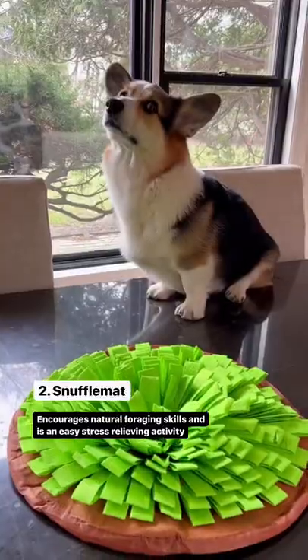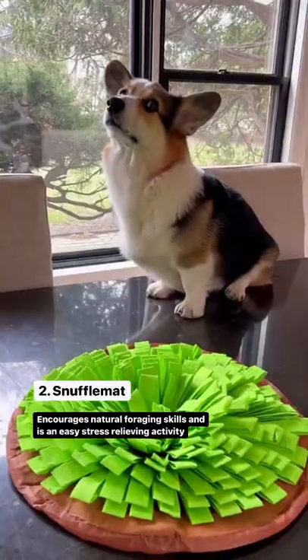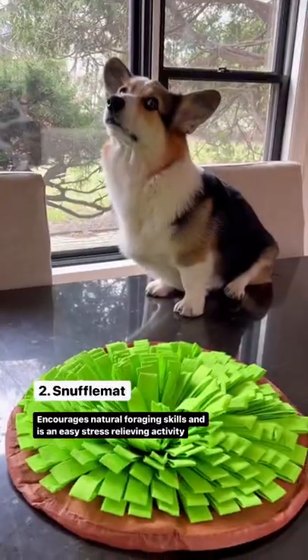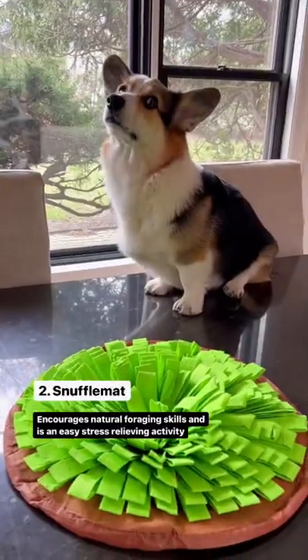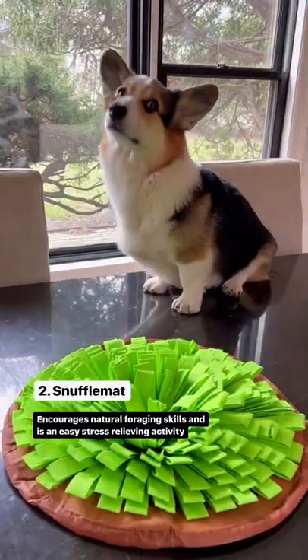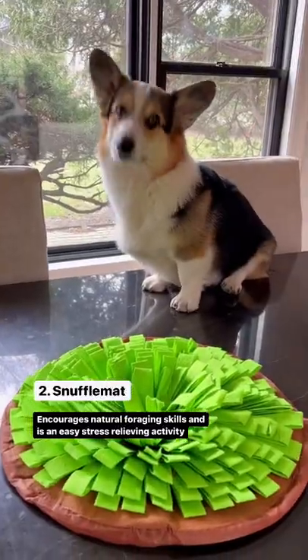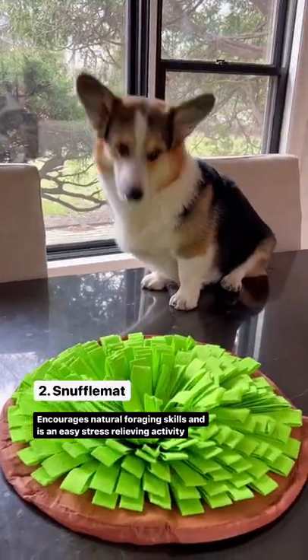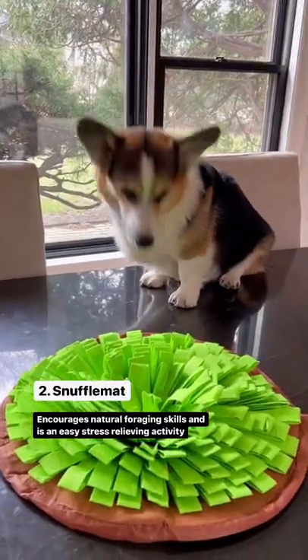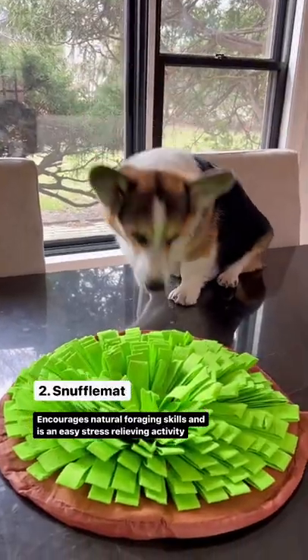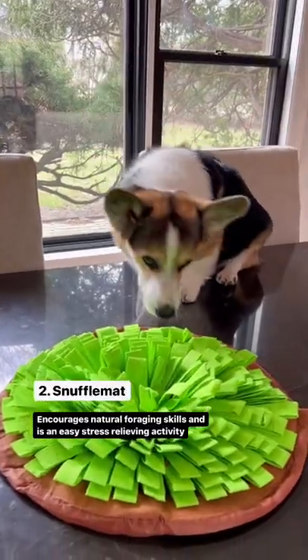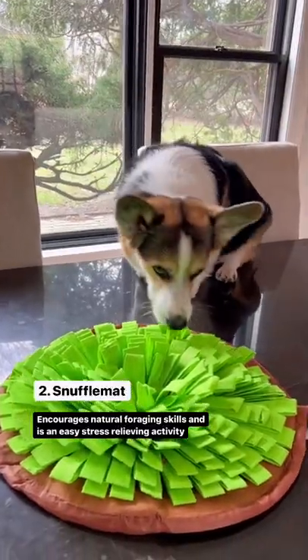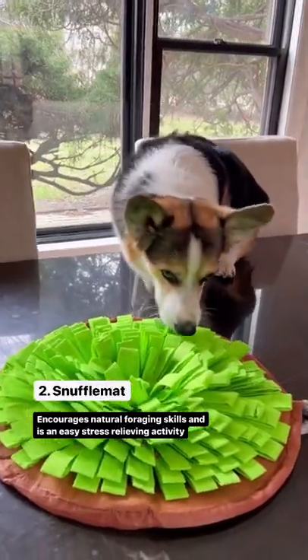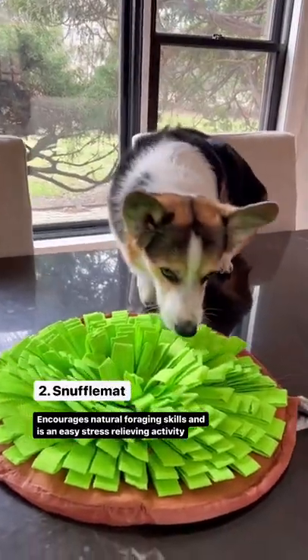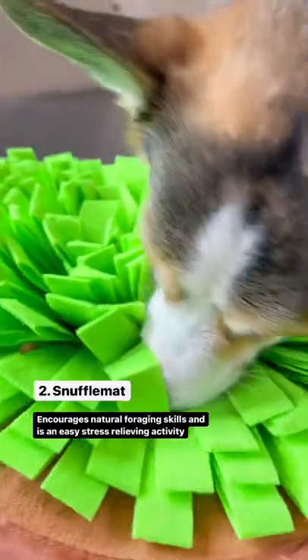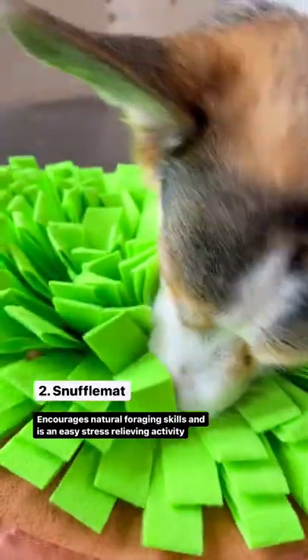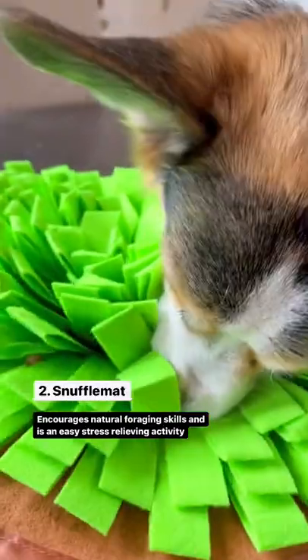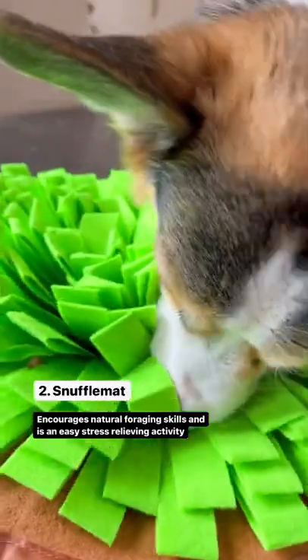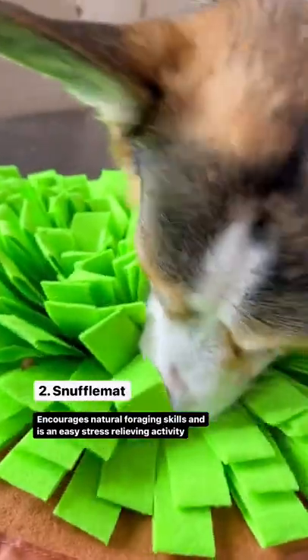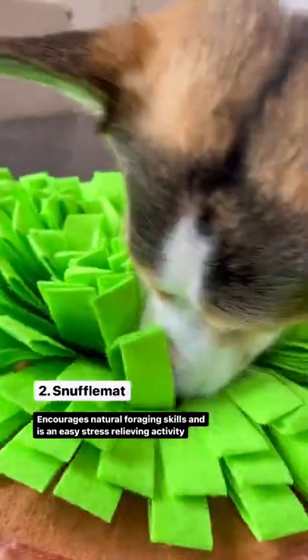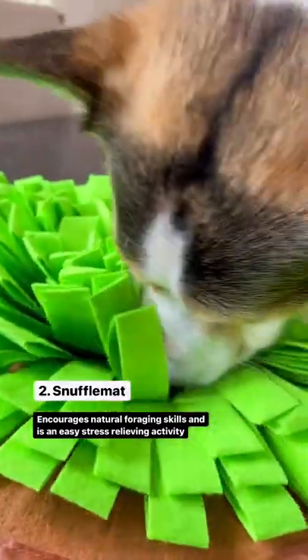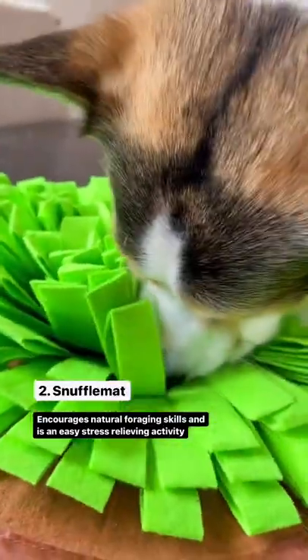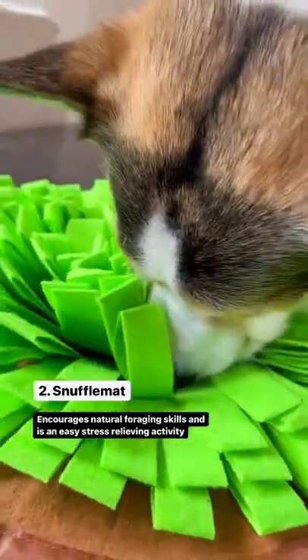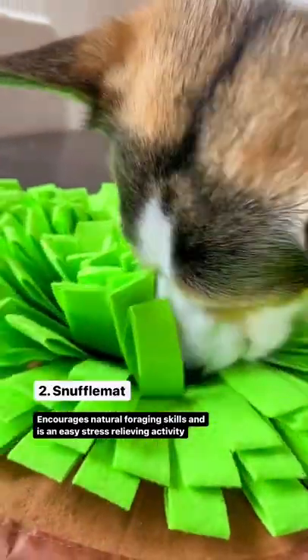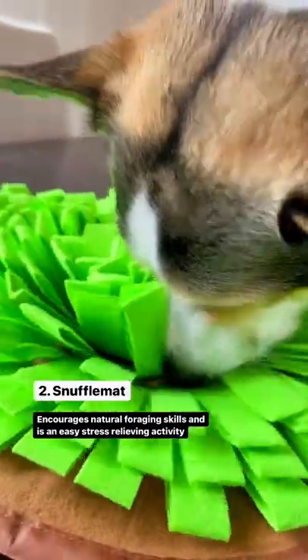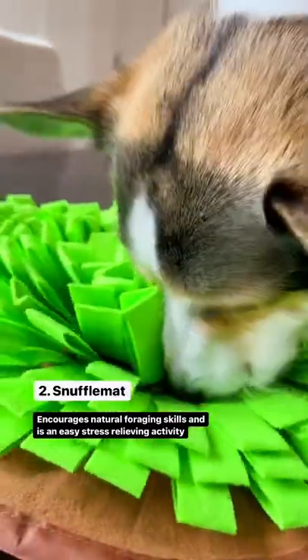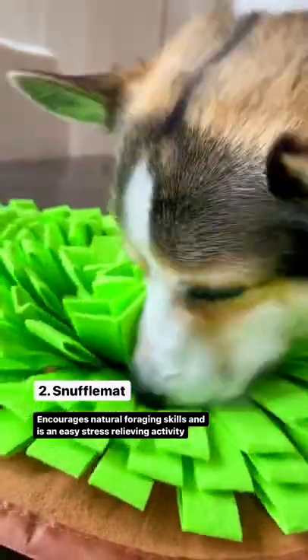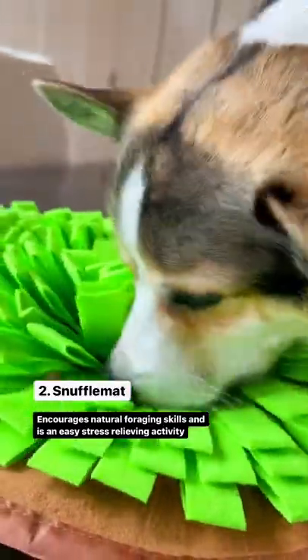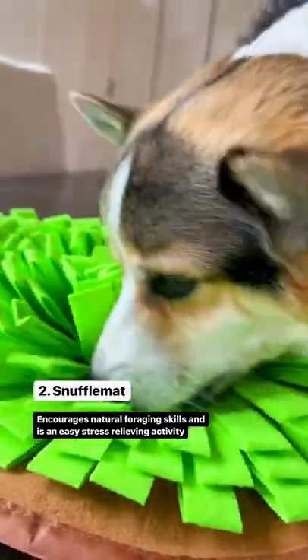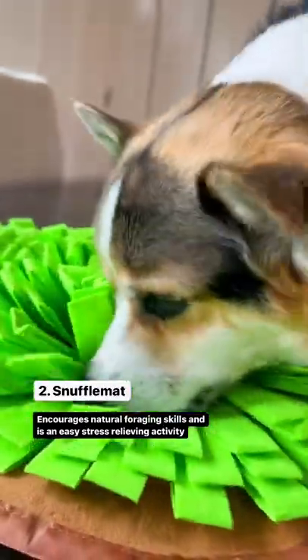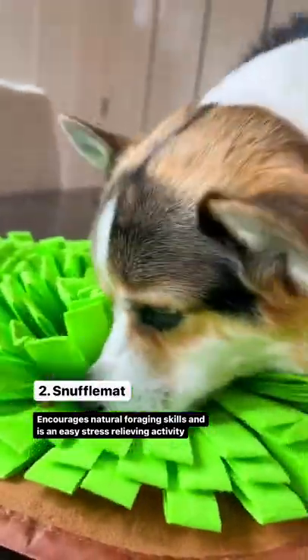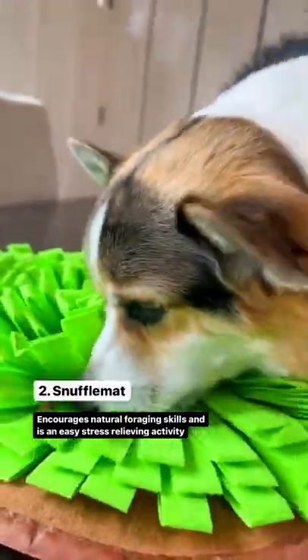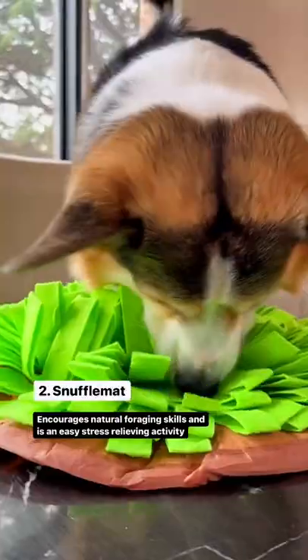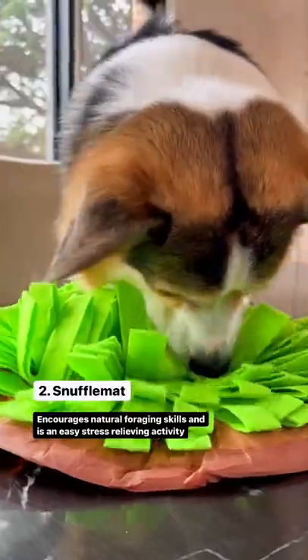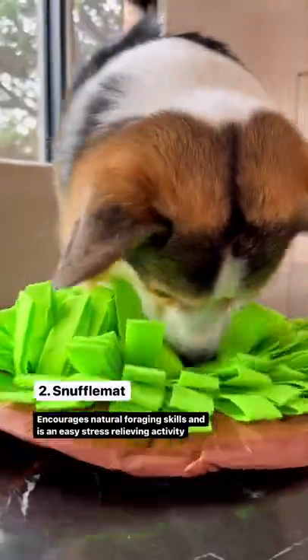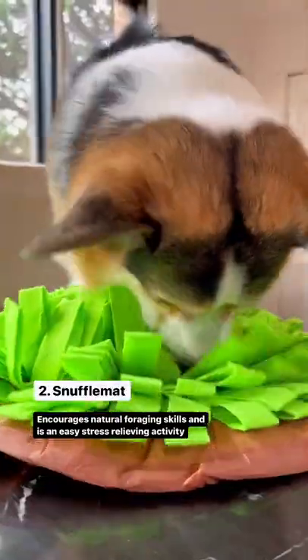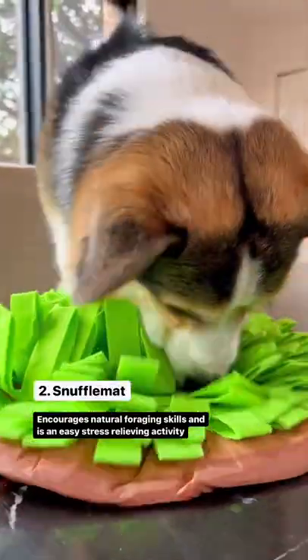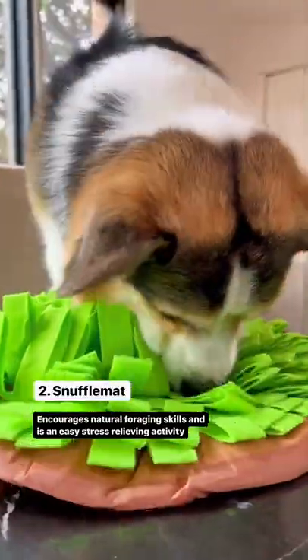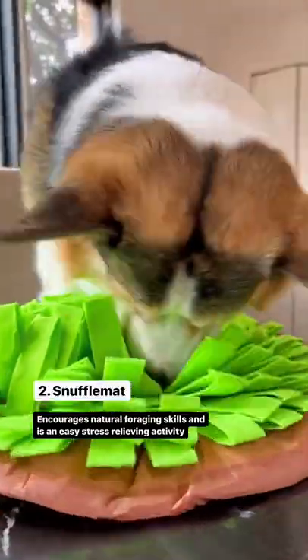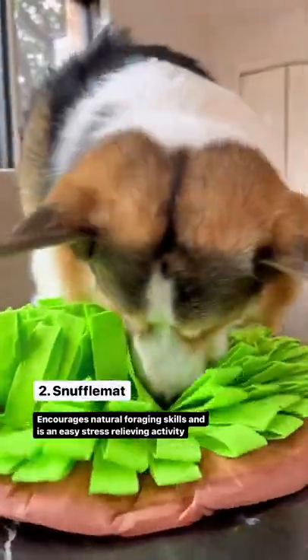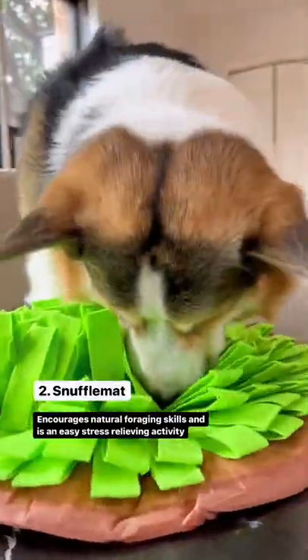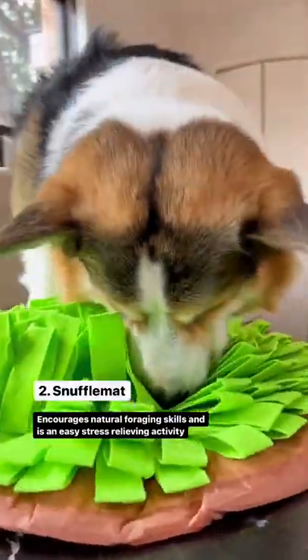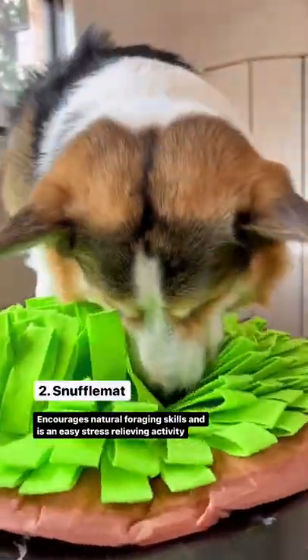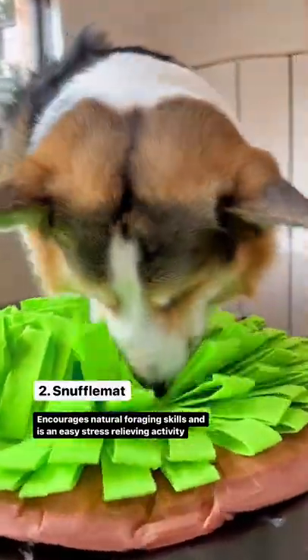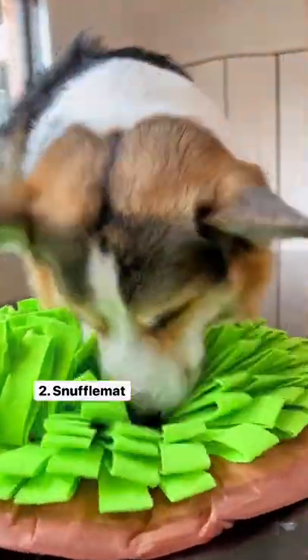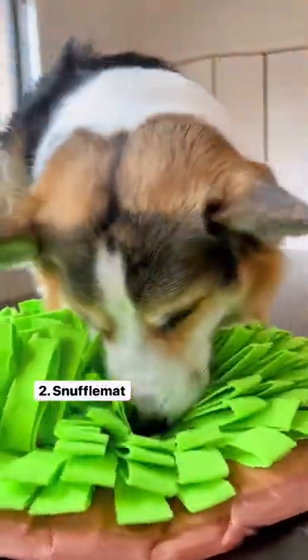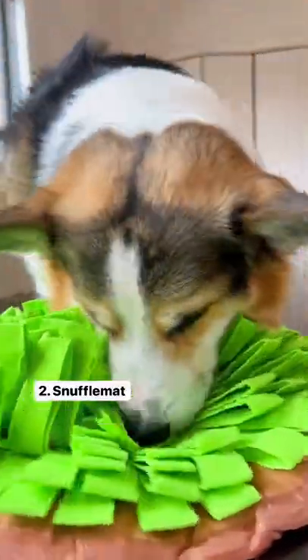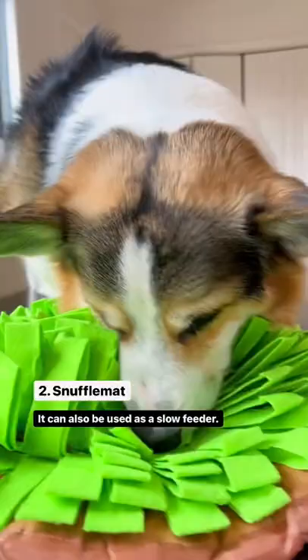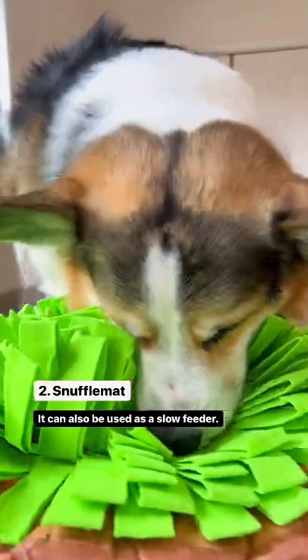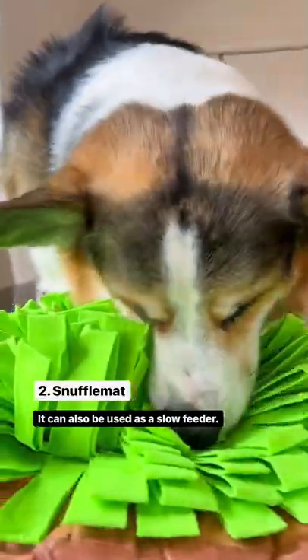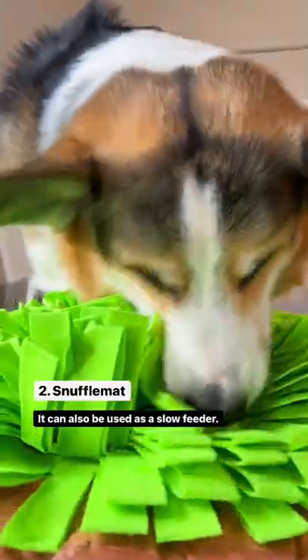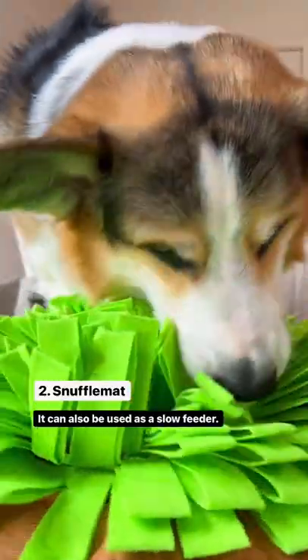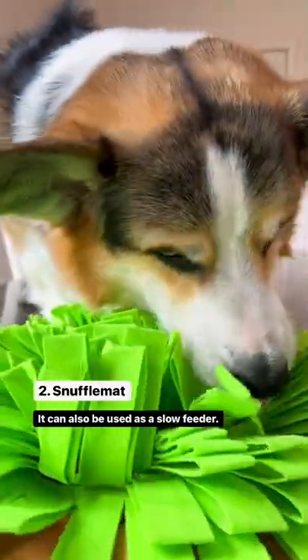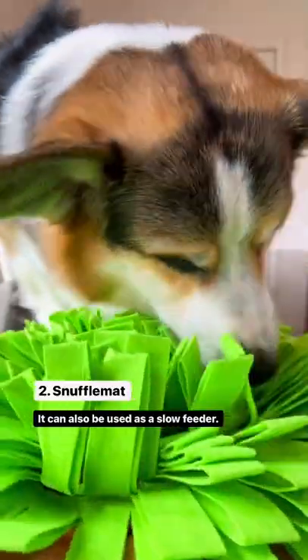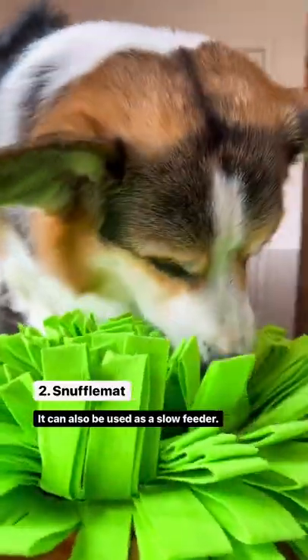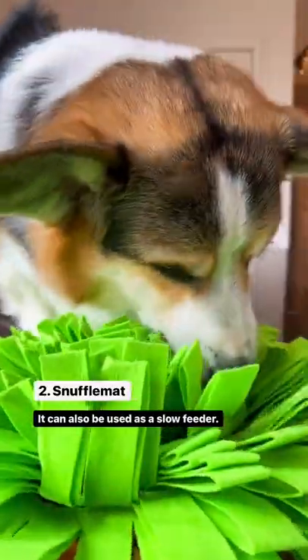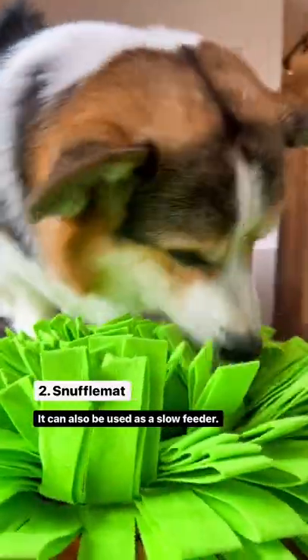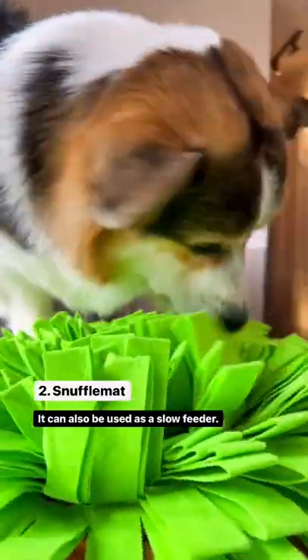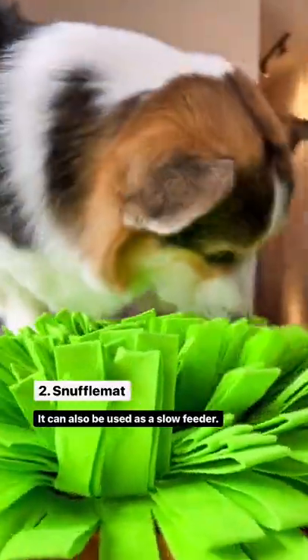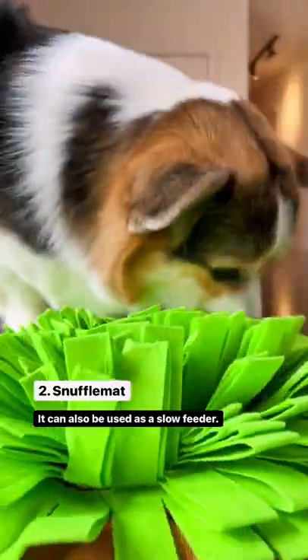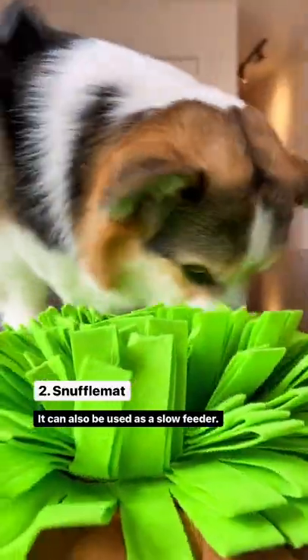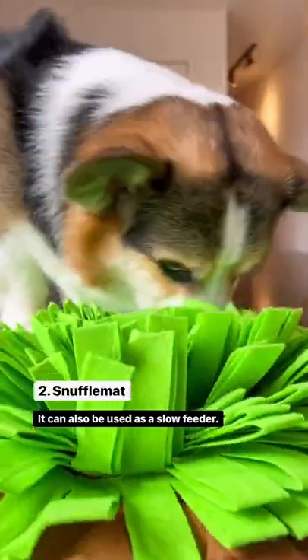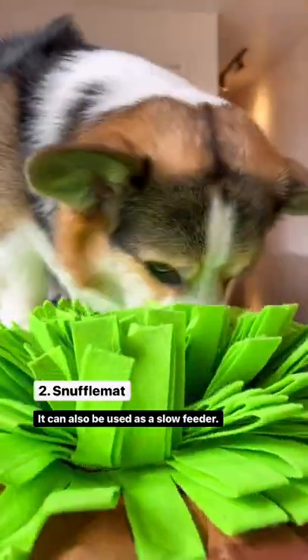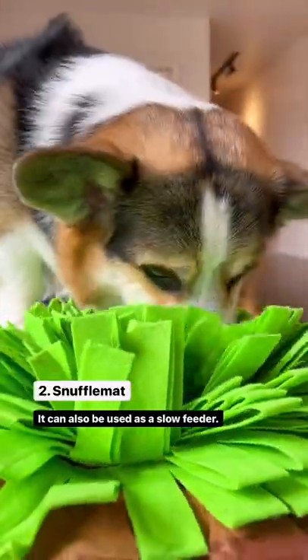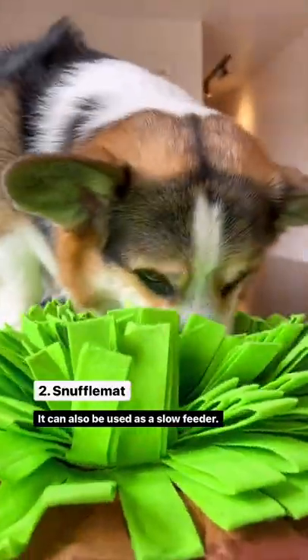Snuffle Mat. This is an easy, stress-relieving activity that encourages natural foraging skills. It can also be used as a slow feeder.